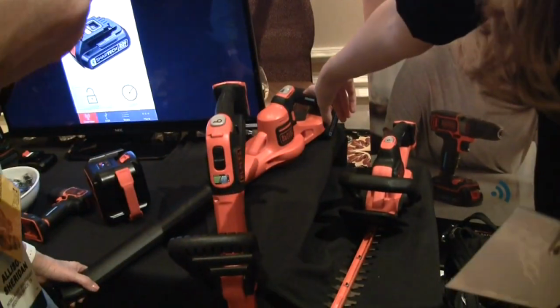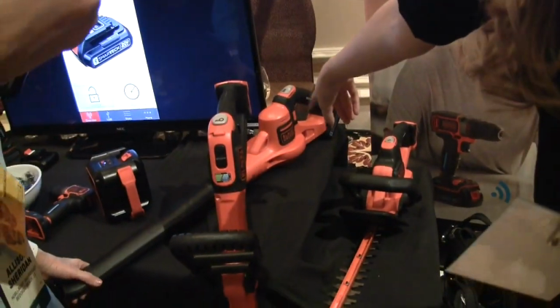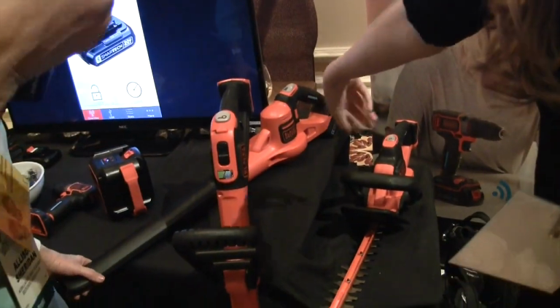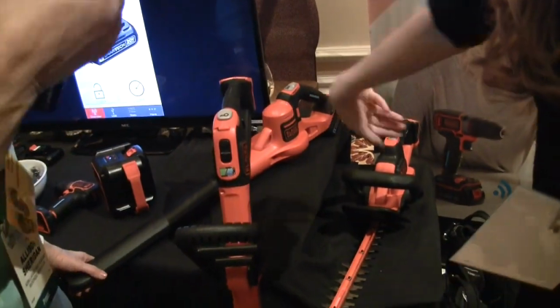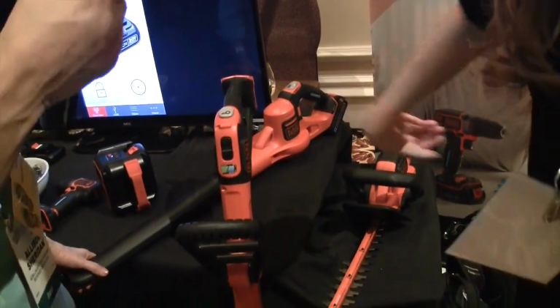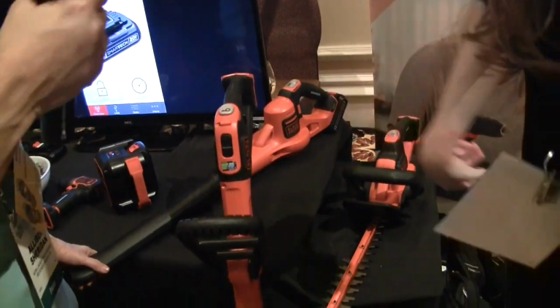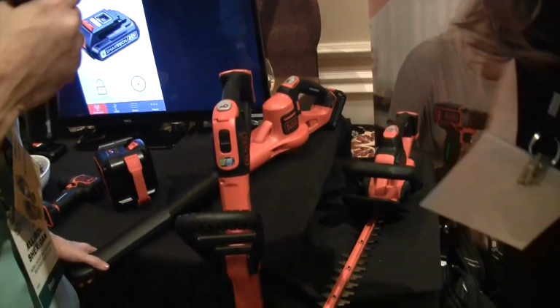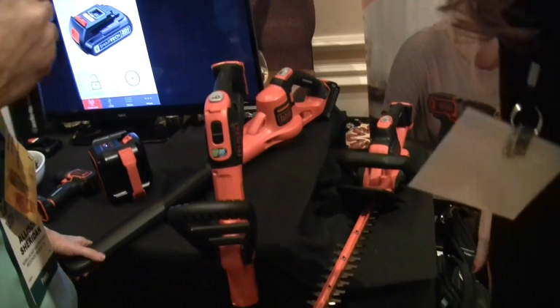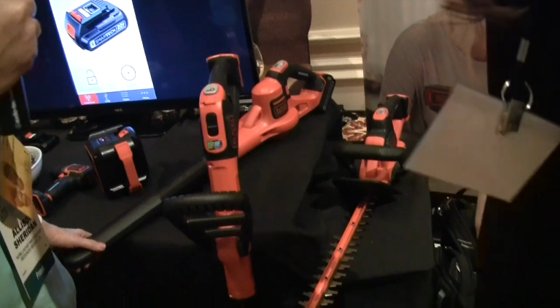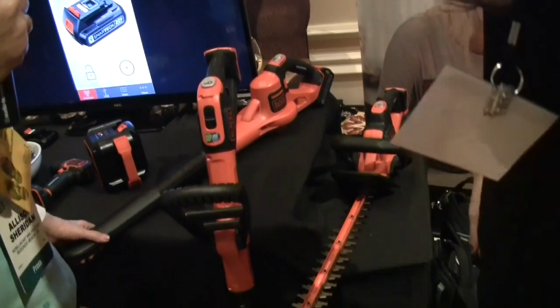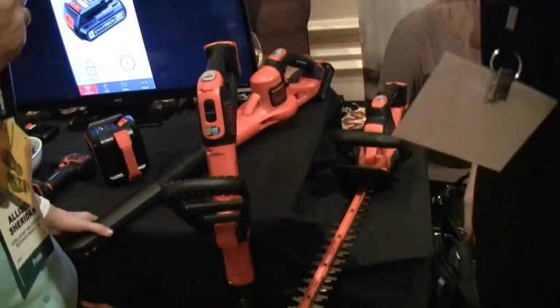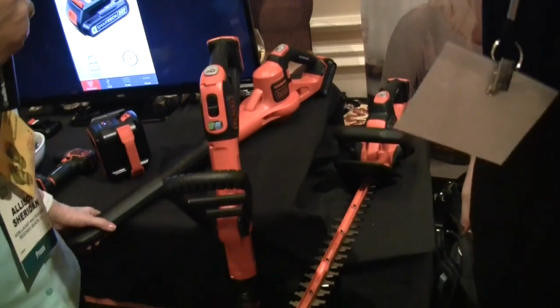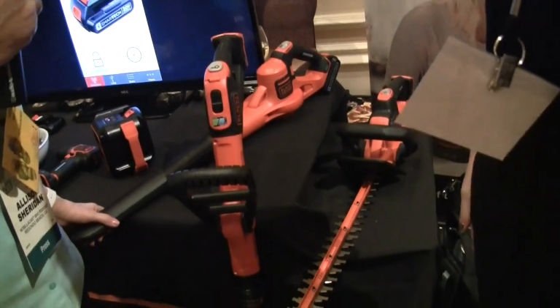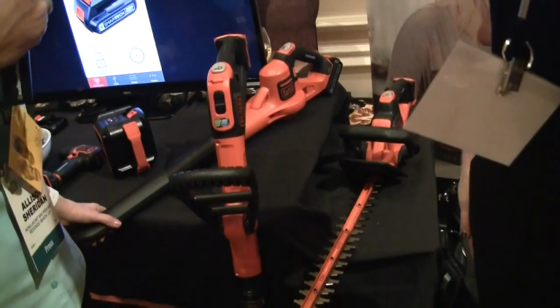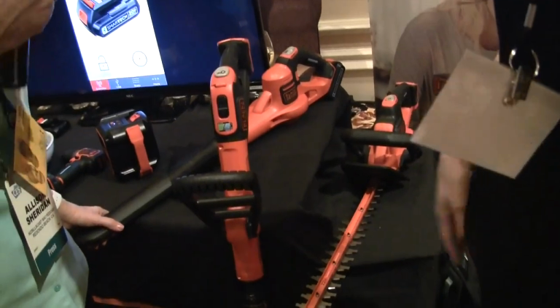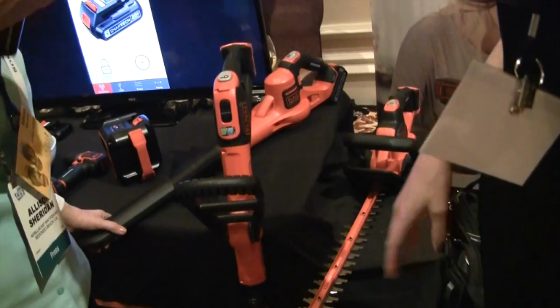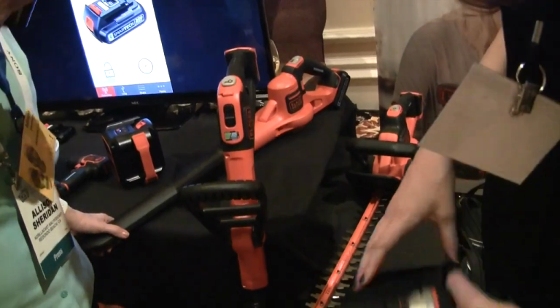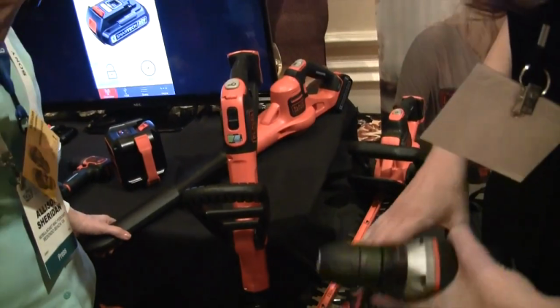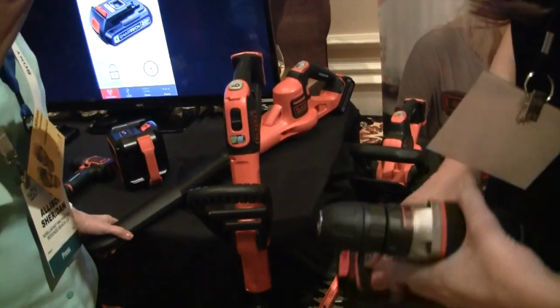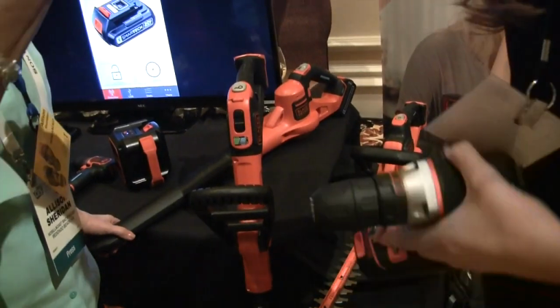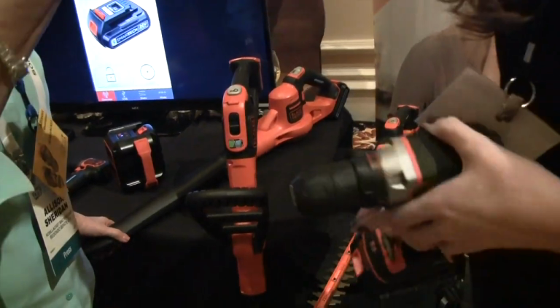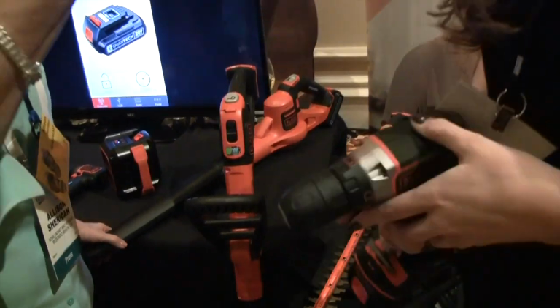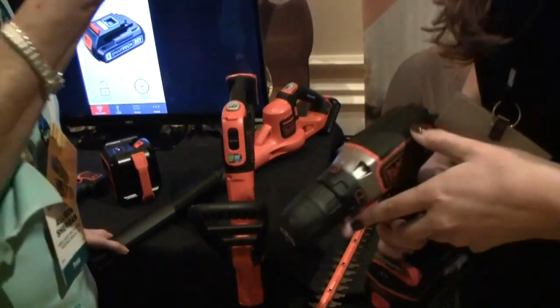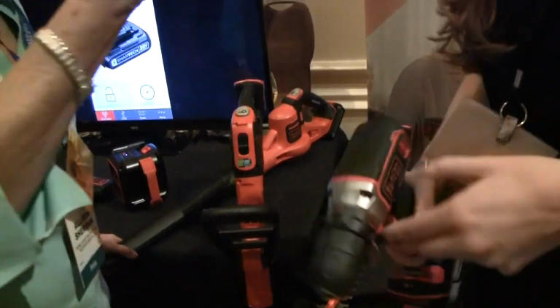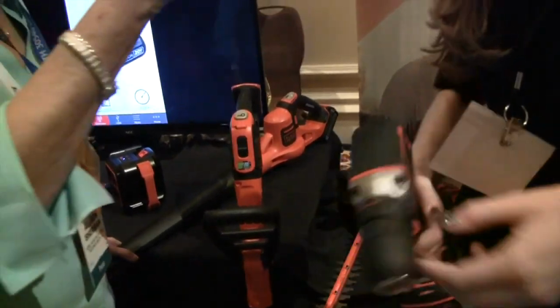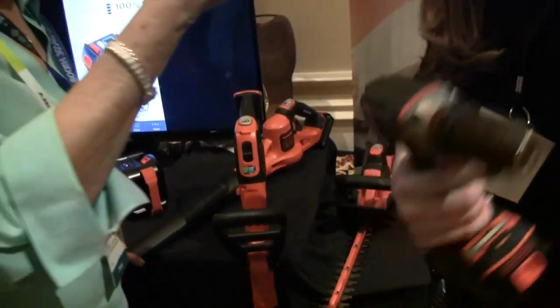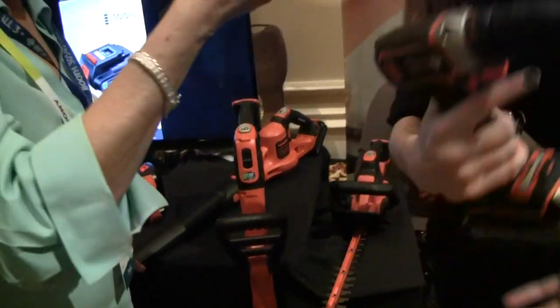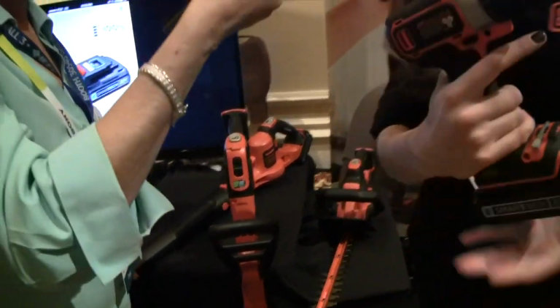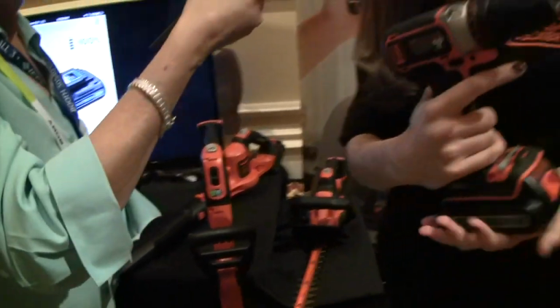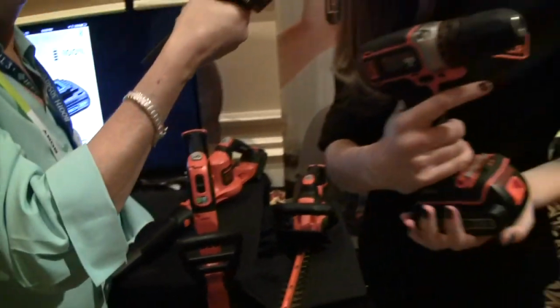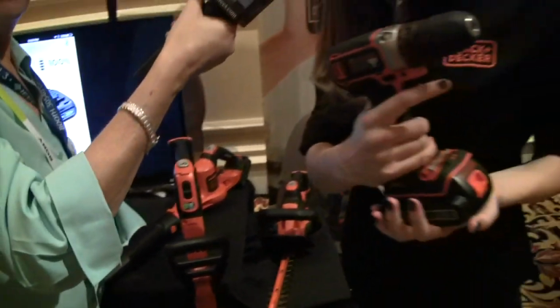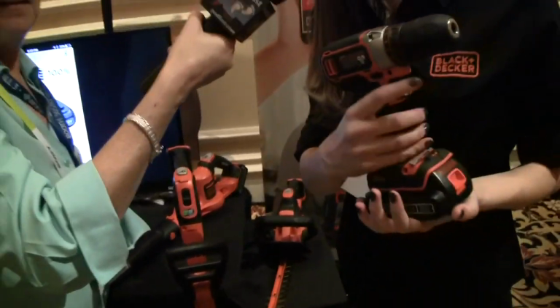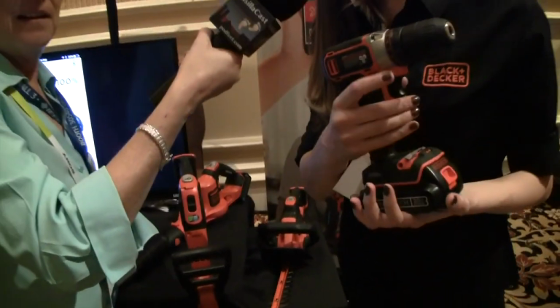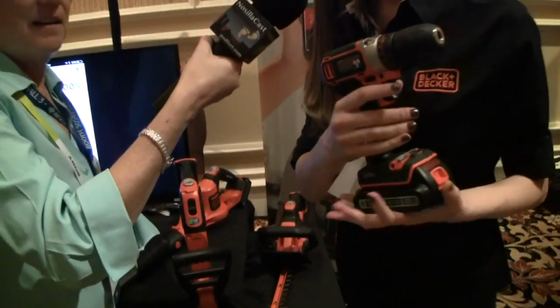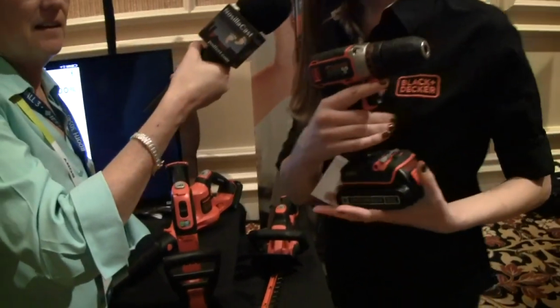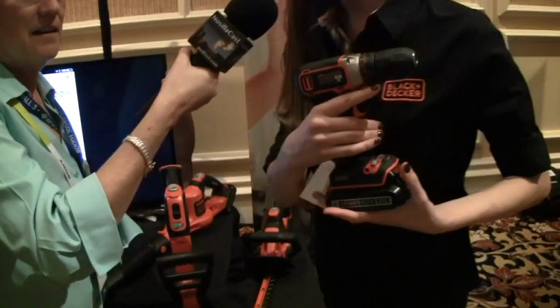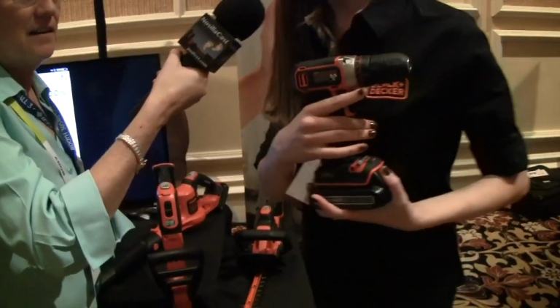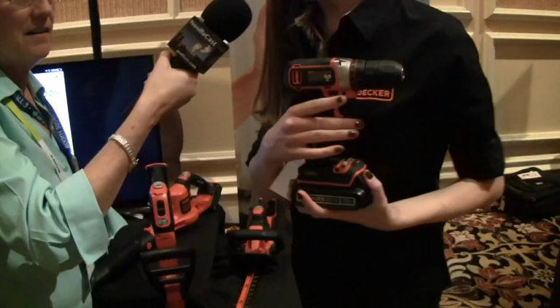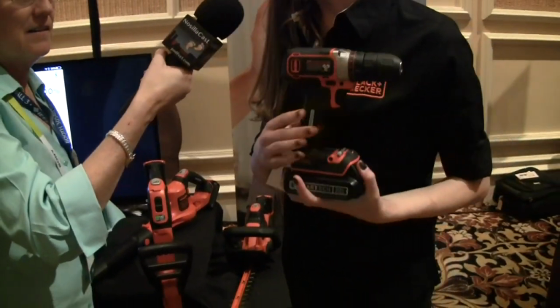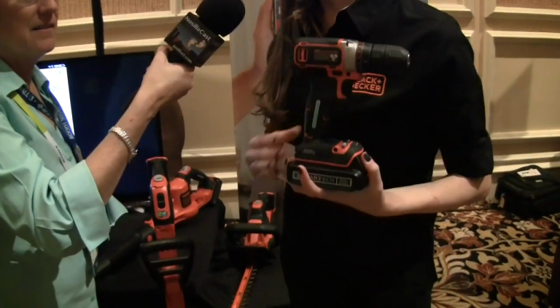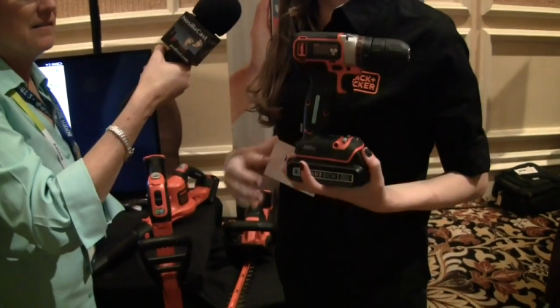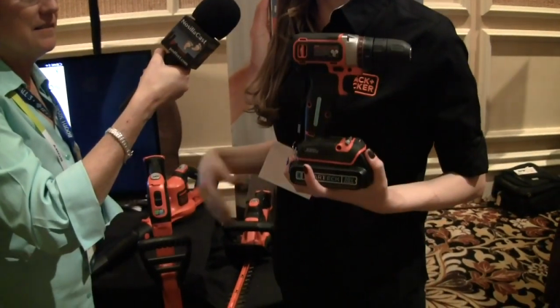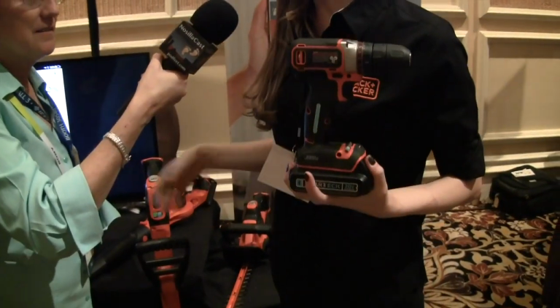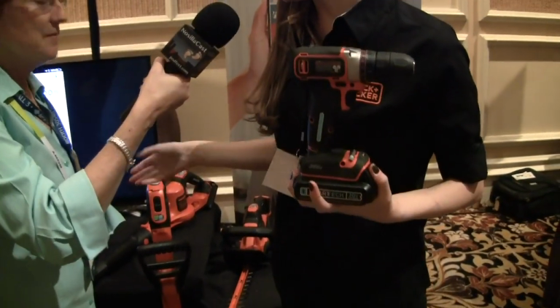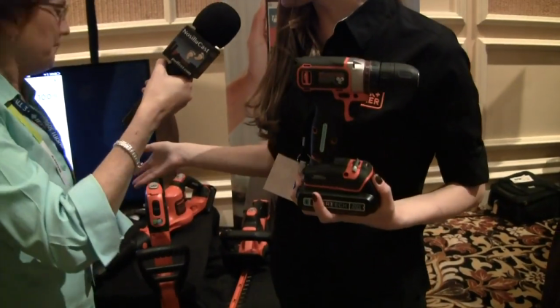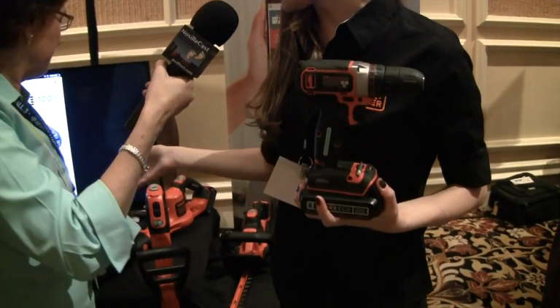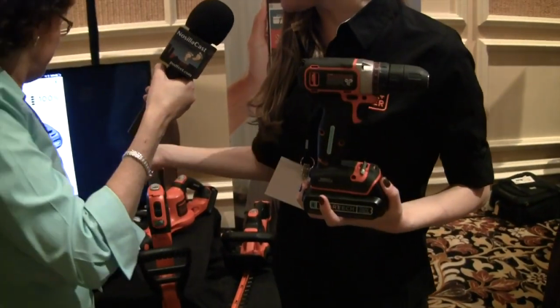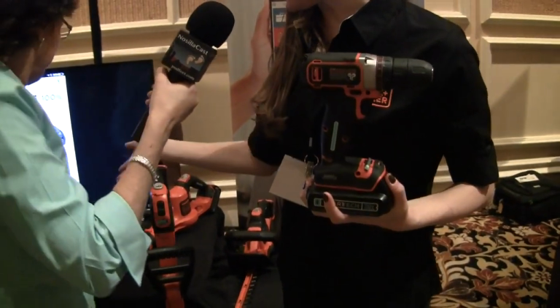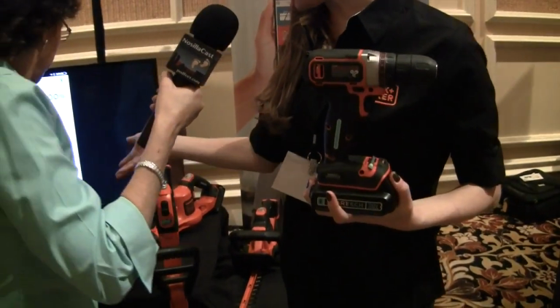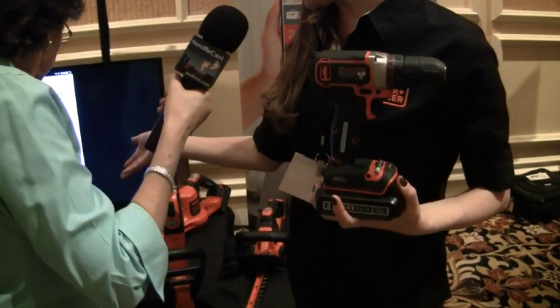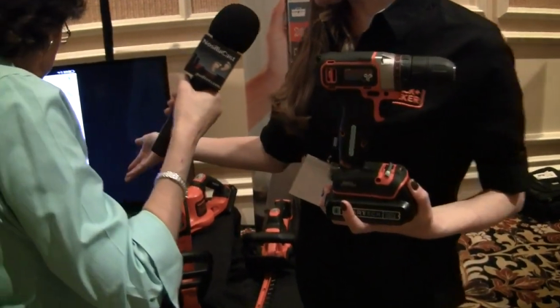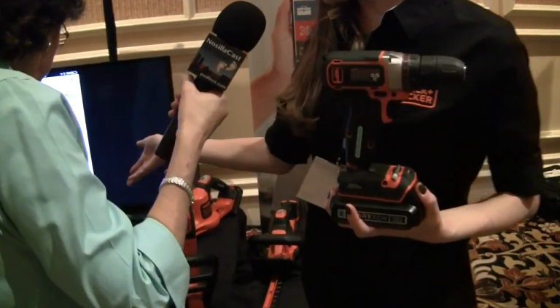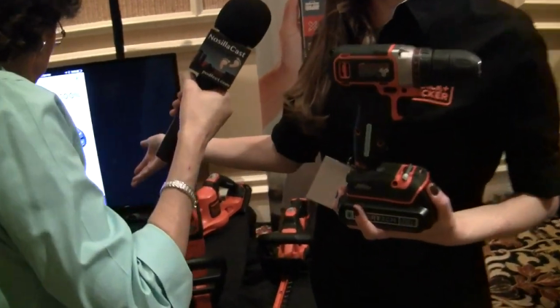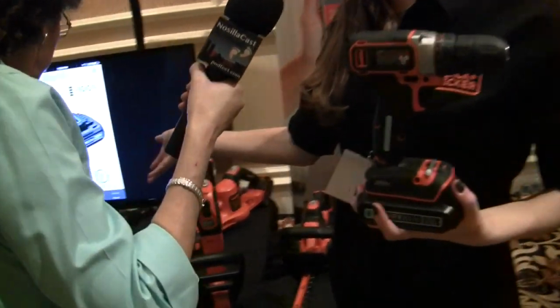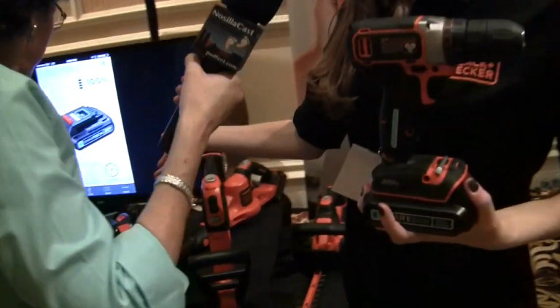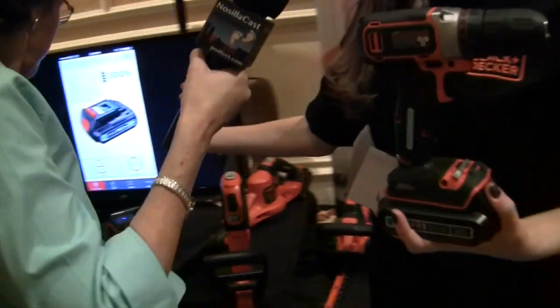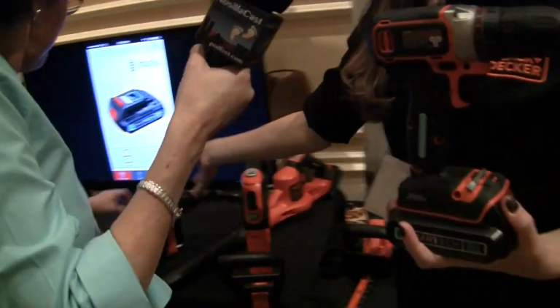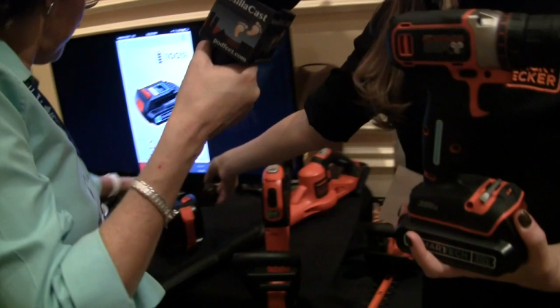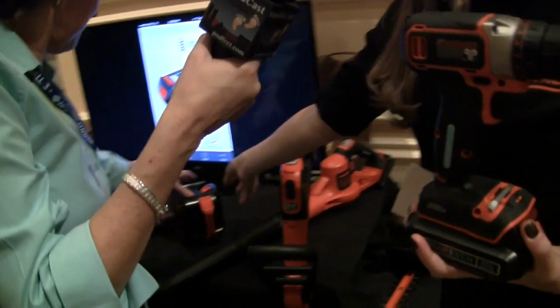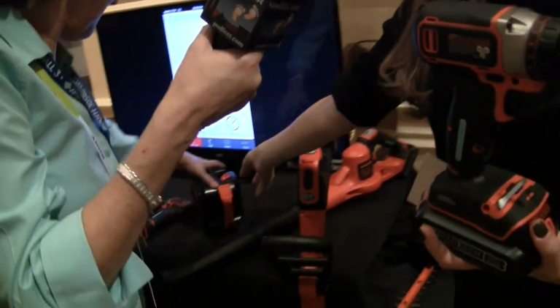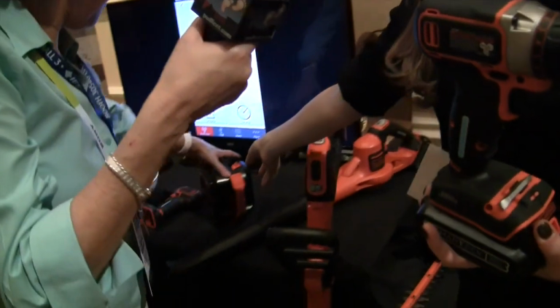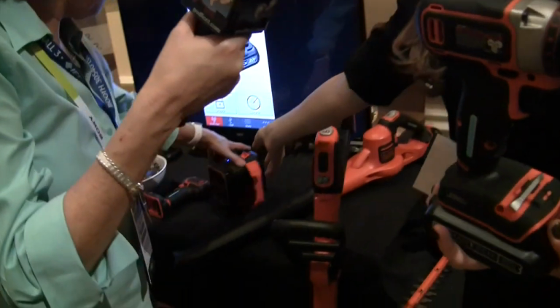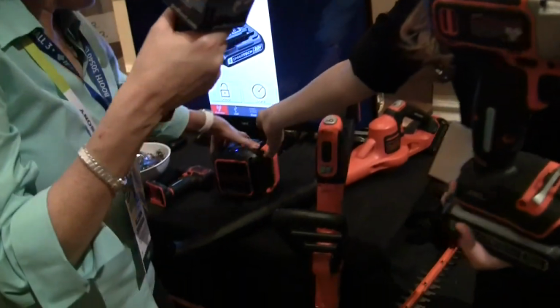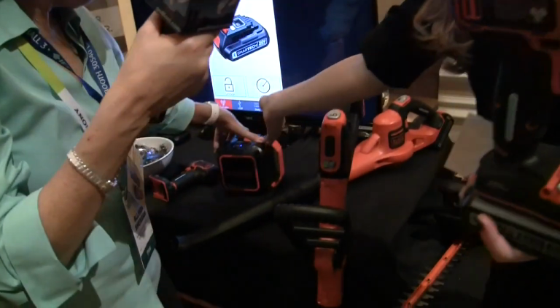That blower is tiny! And we also have our drill and a Bluetooth speaker here.